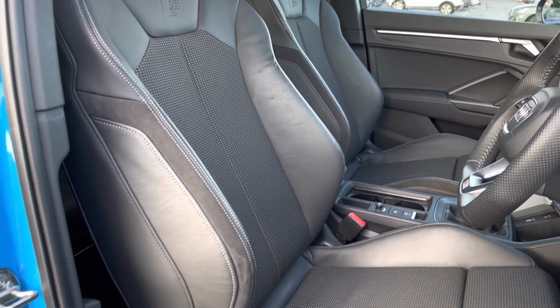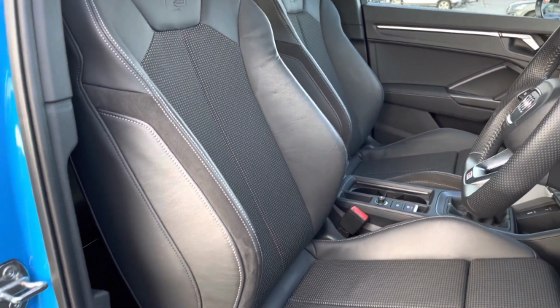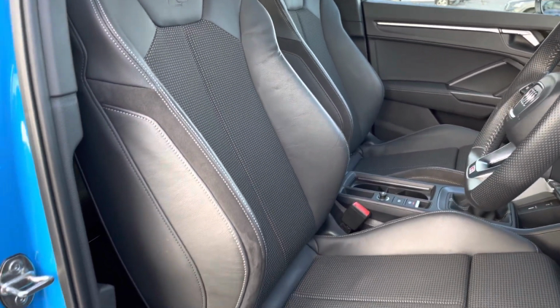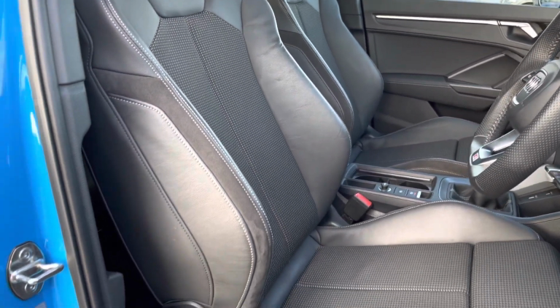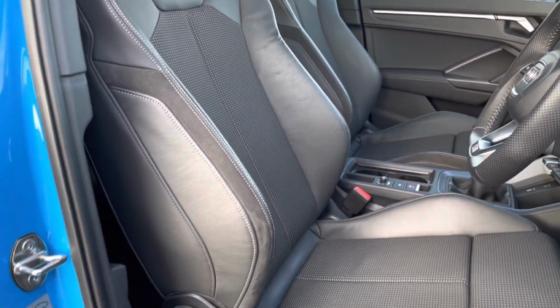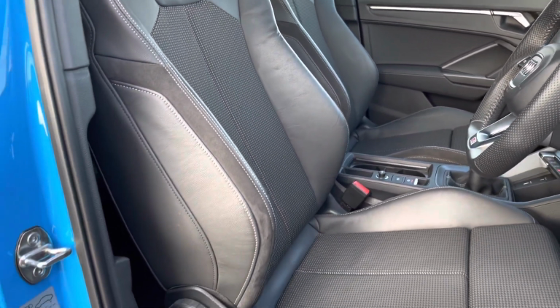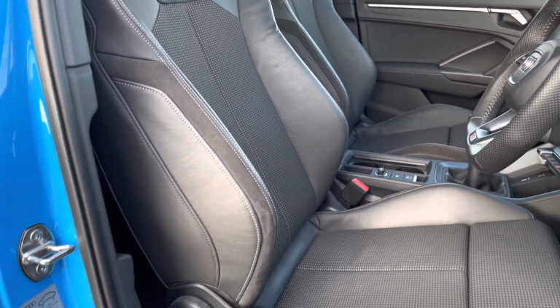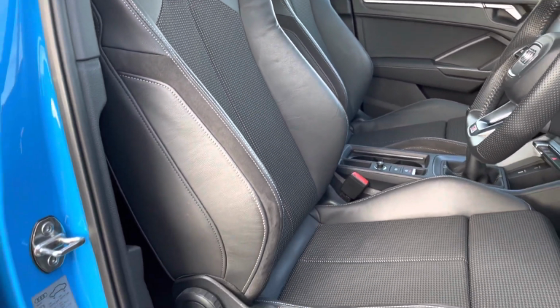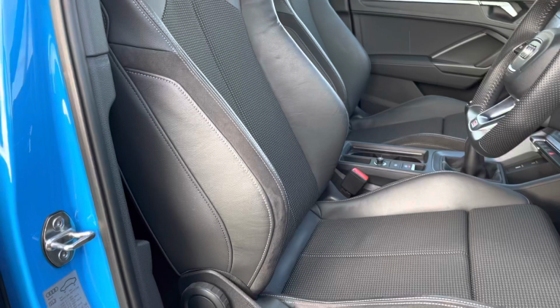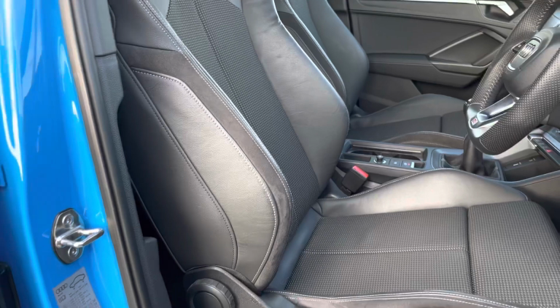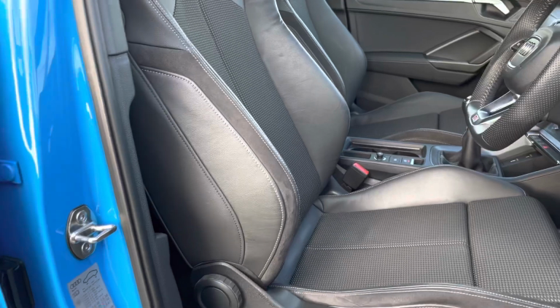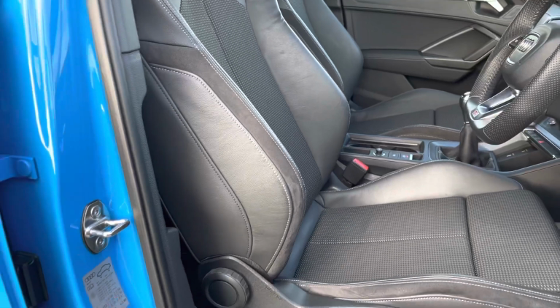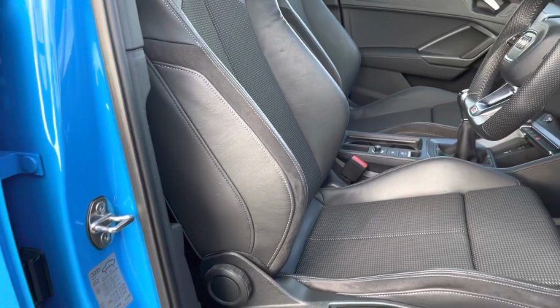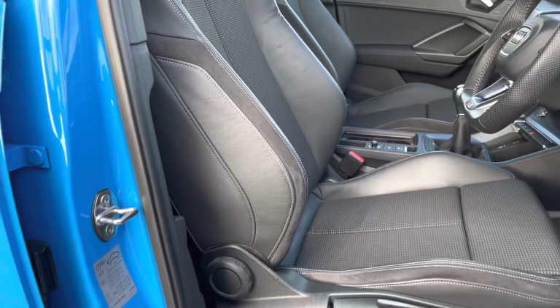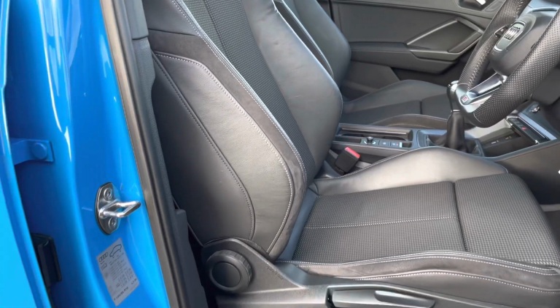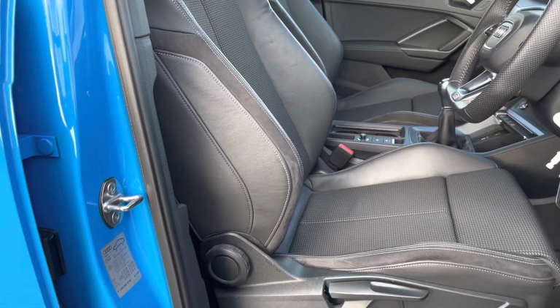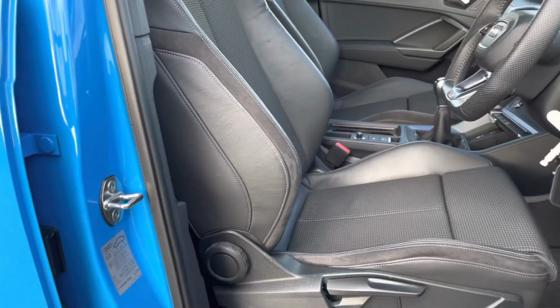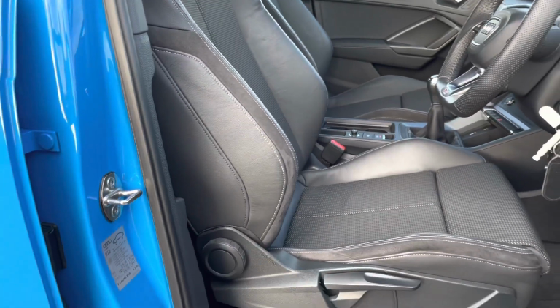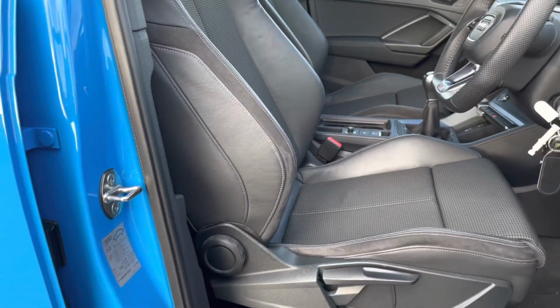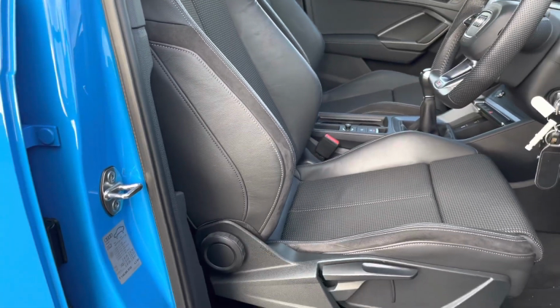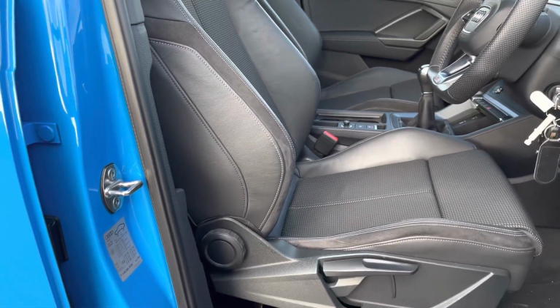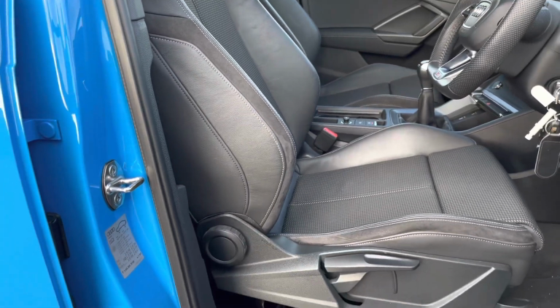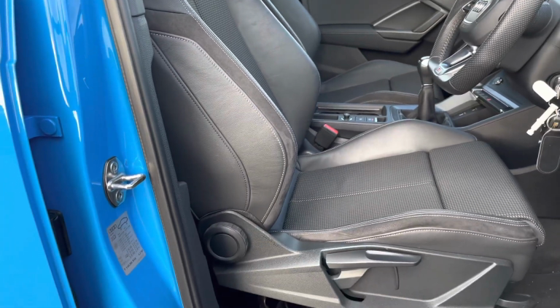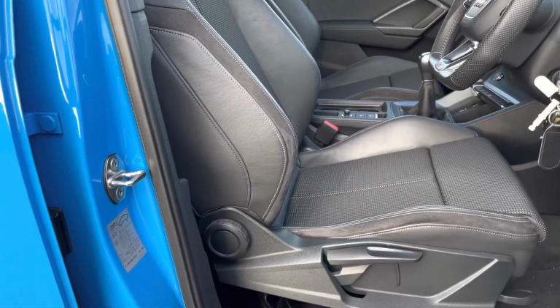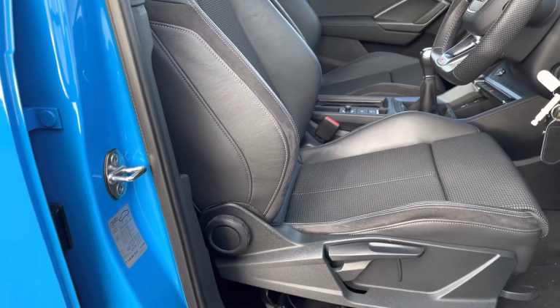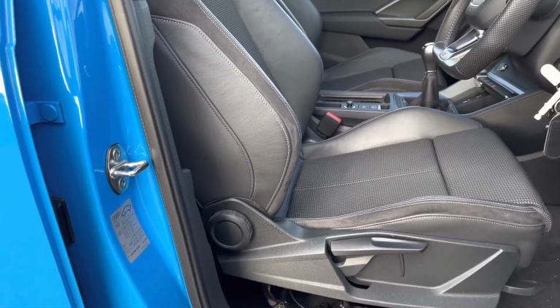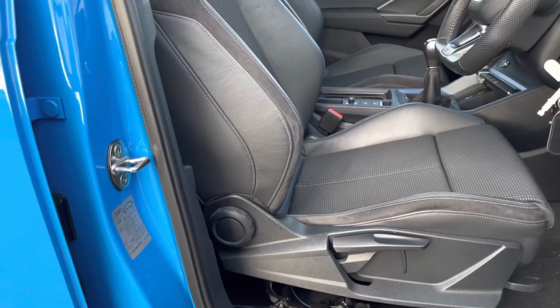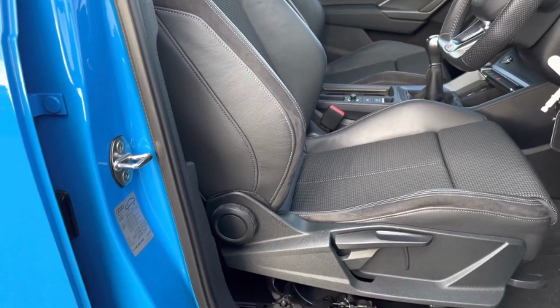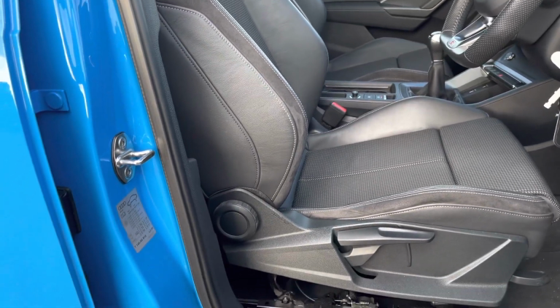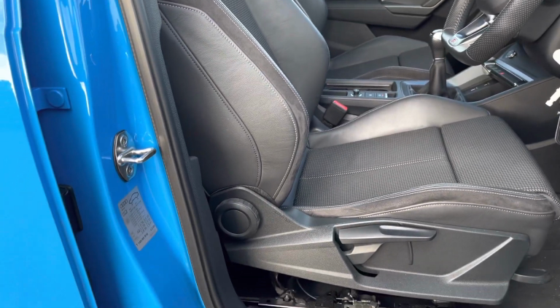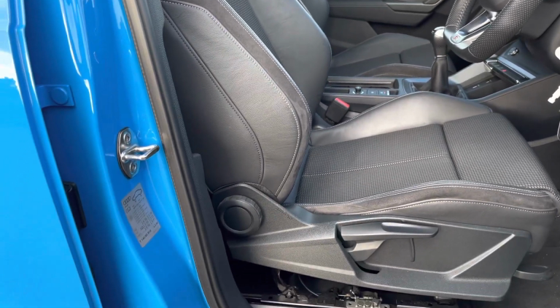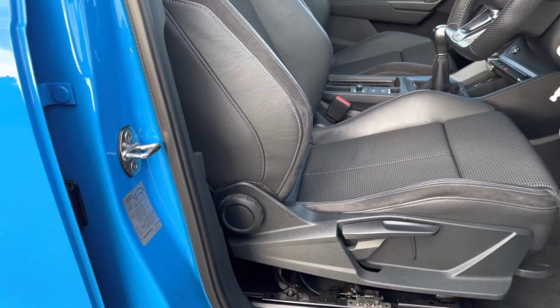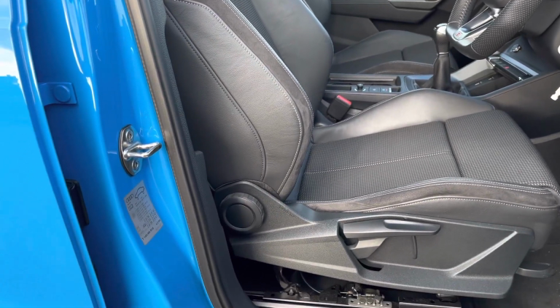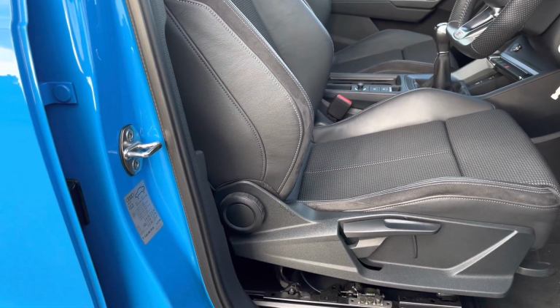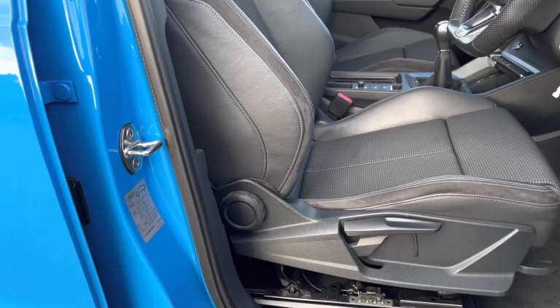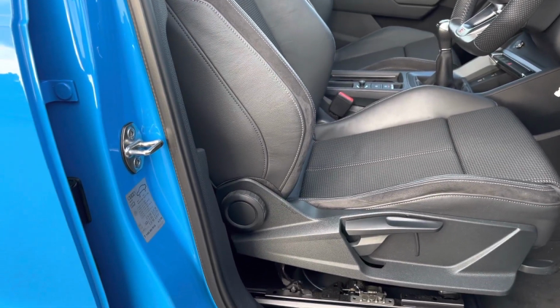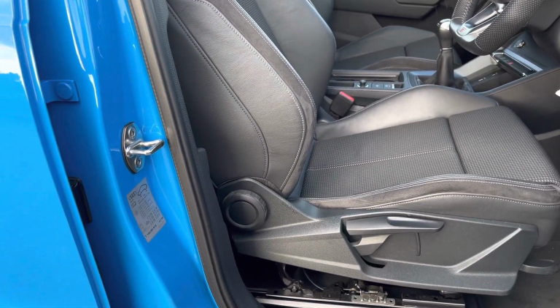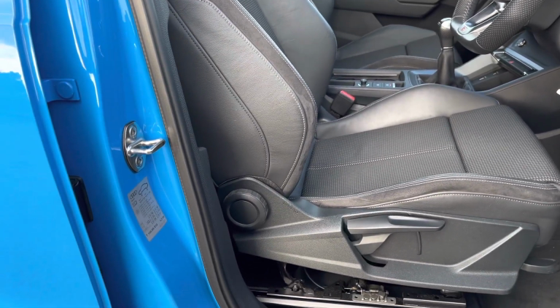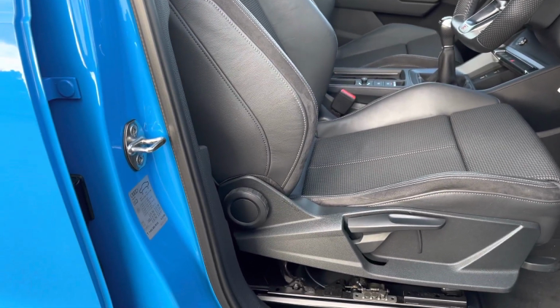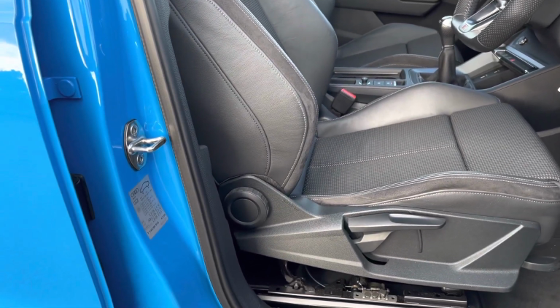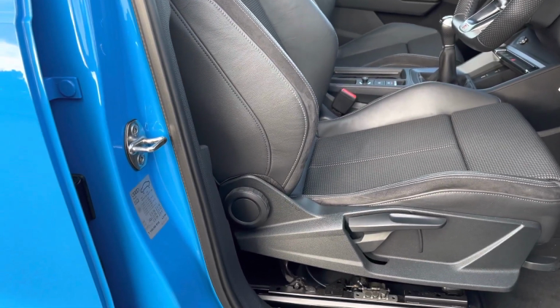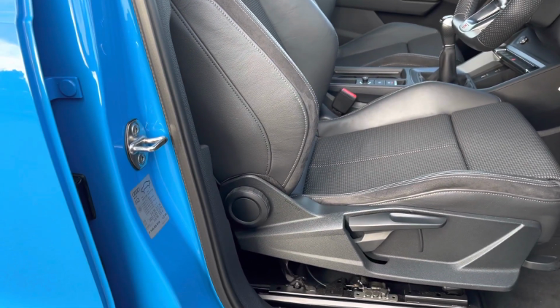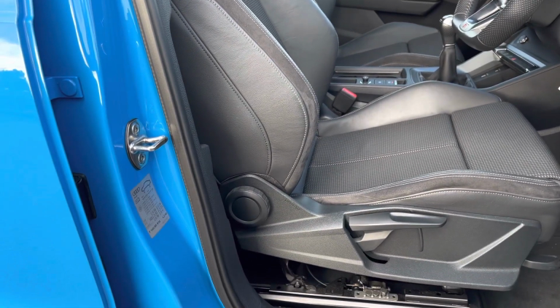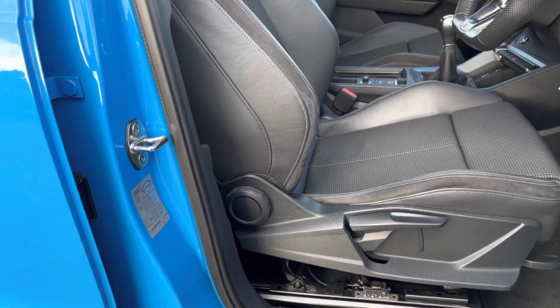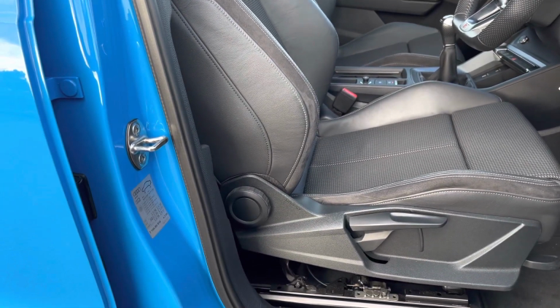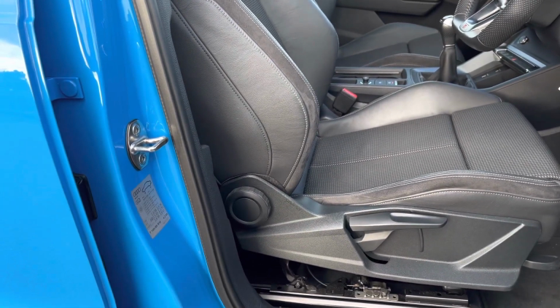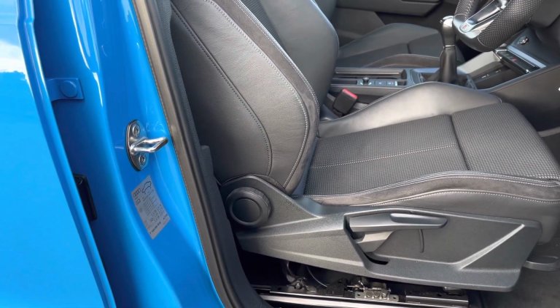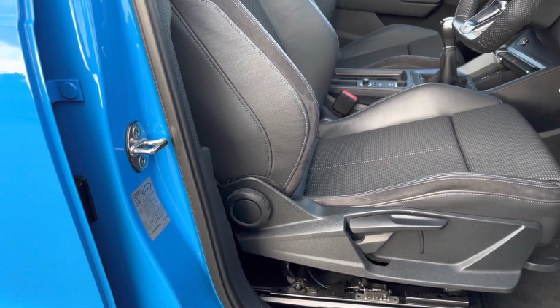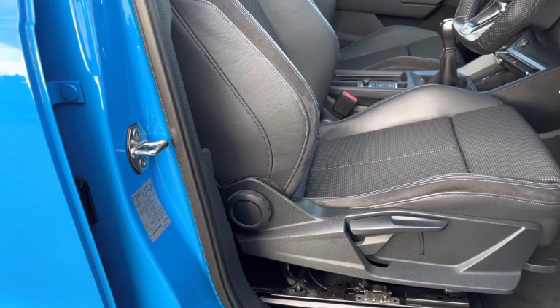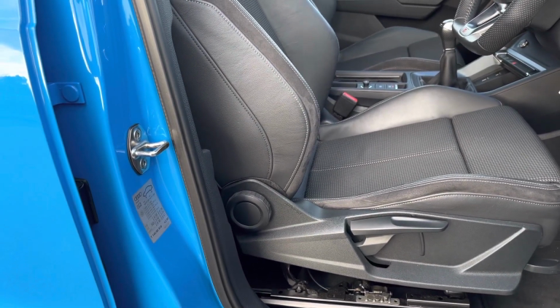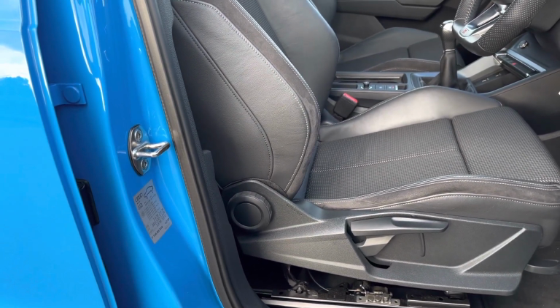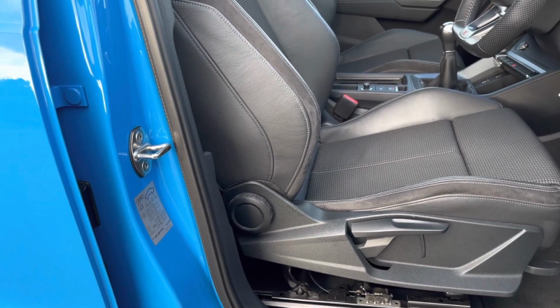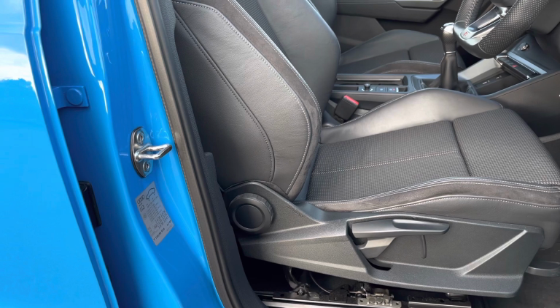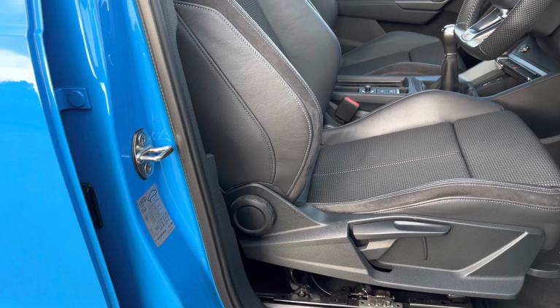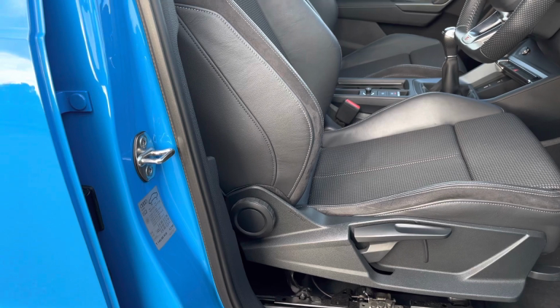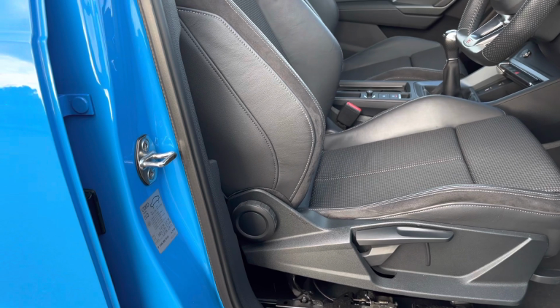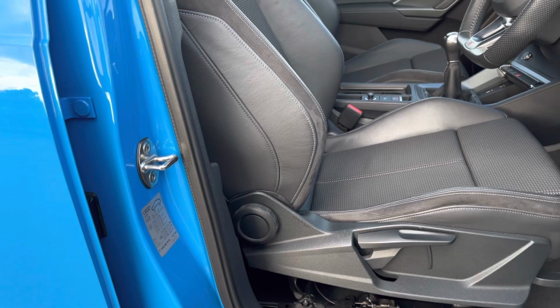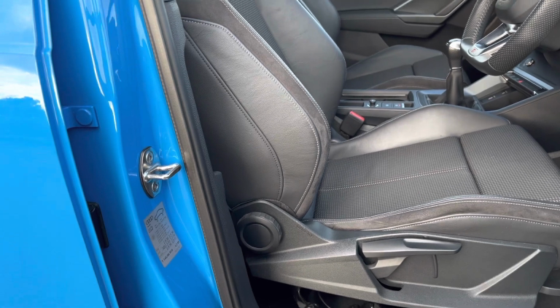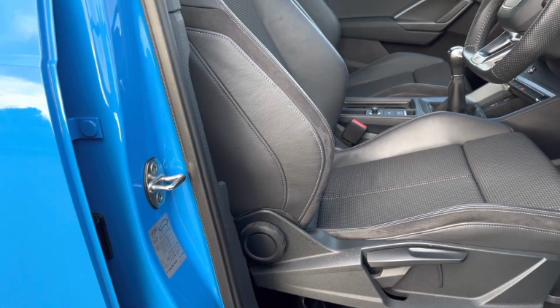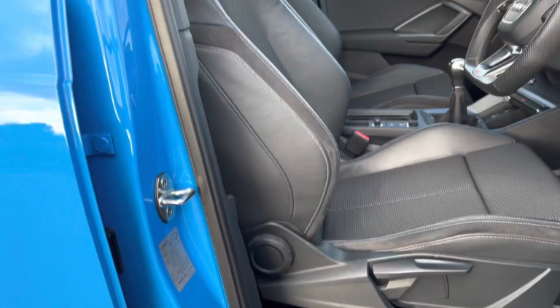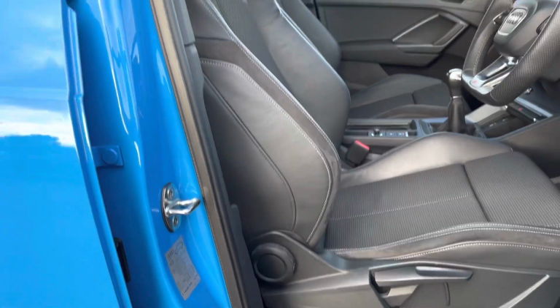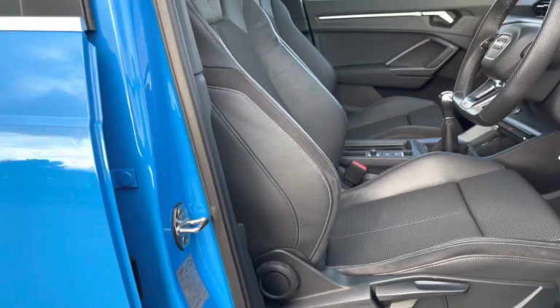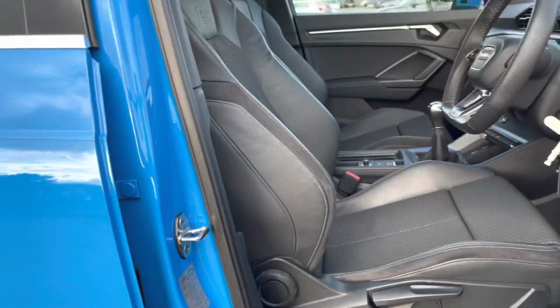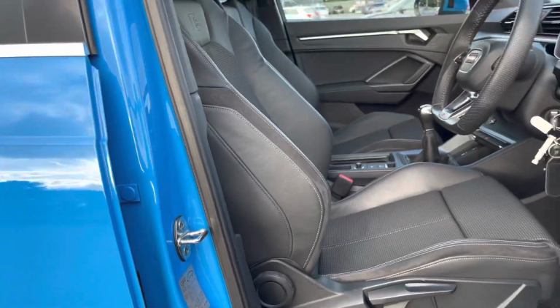We've got the very comfortable and enjoyable front sports seats with the S line logo there at the top. These seats are manually adjustable to be able to get the perfect position on every single journey, so it's really accessible.